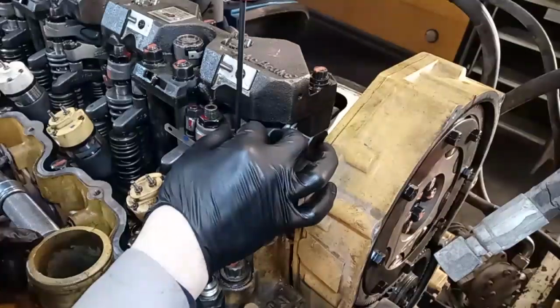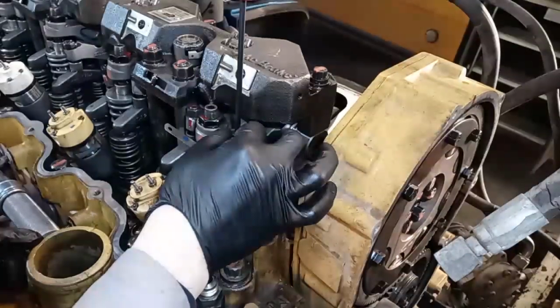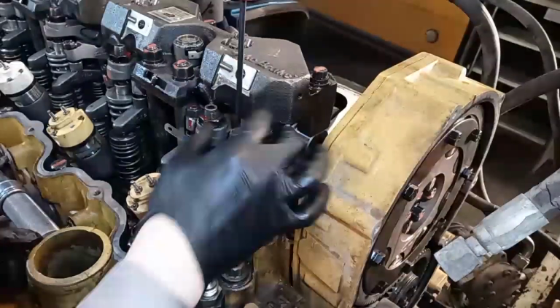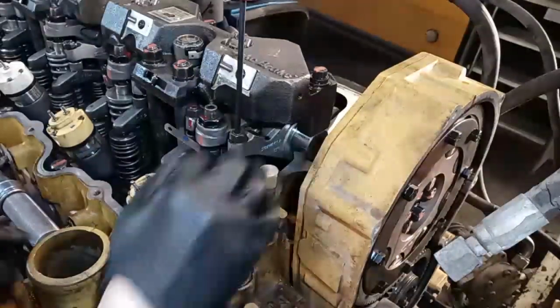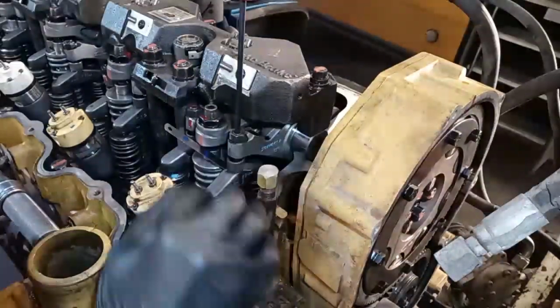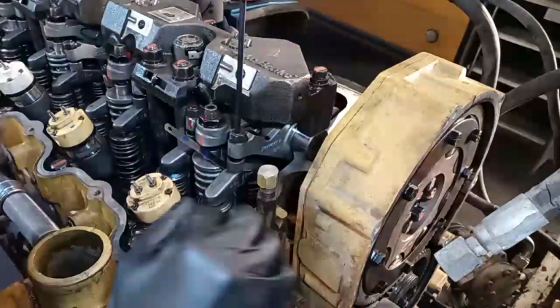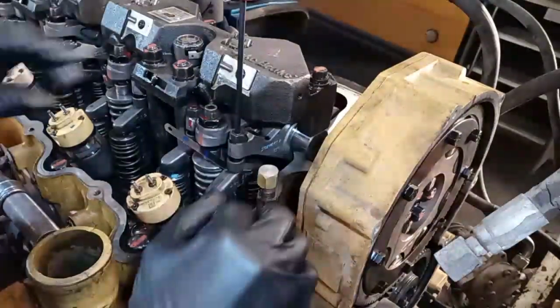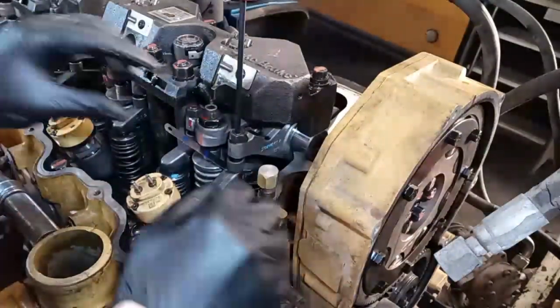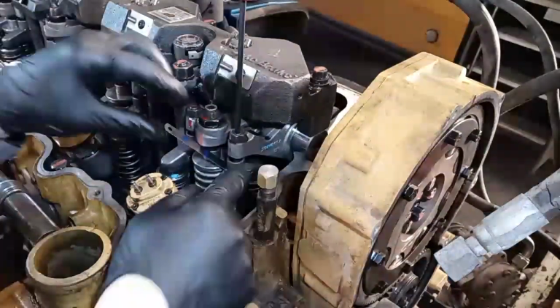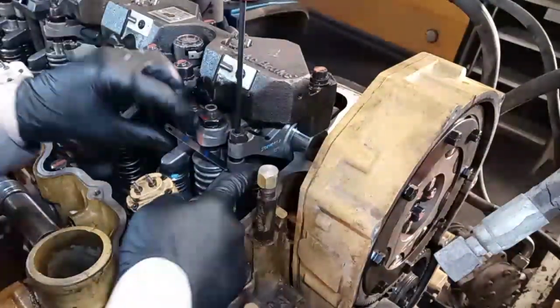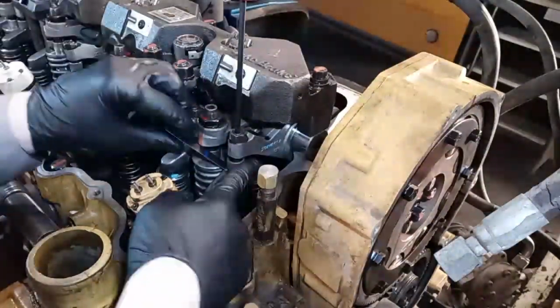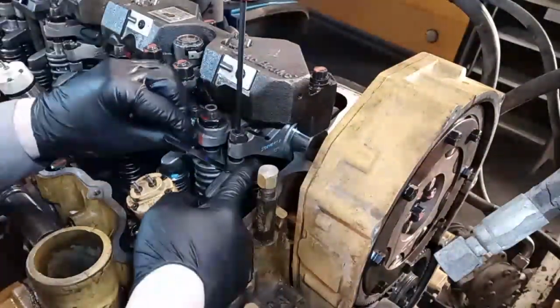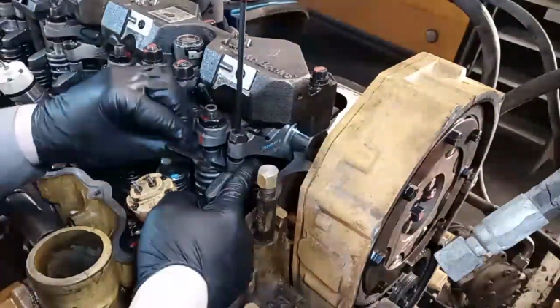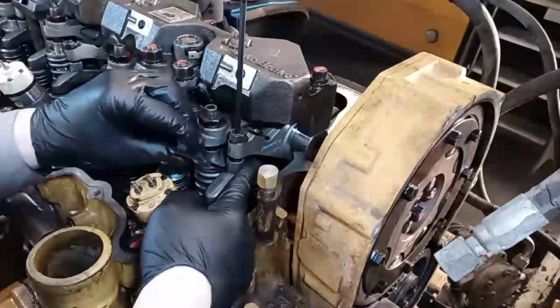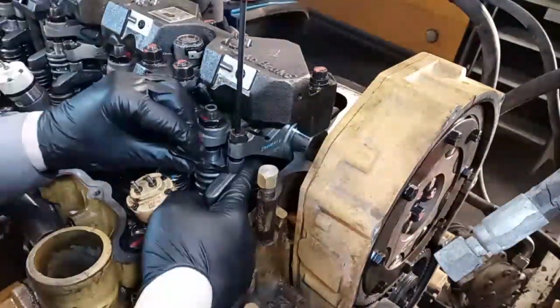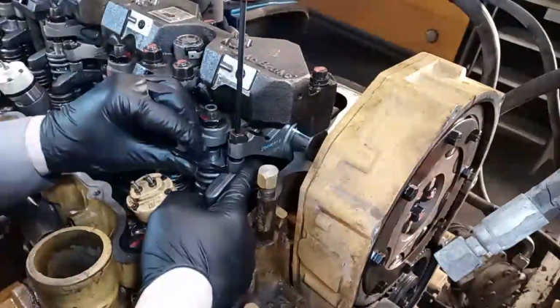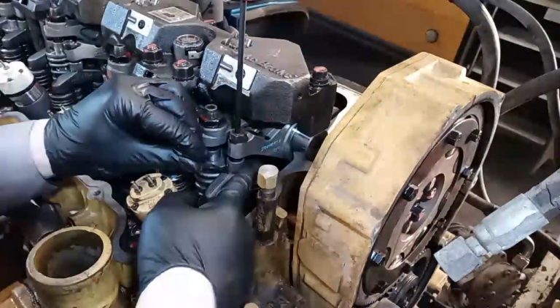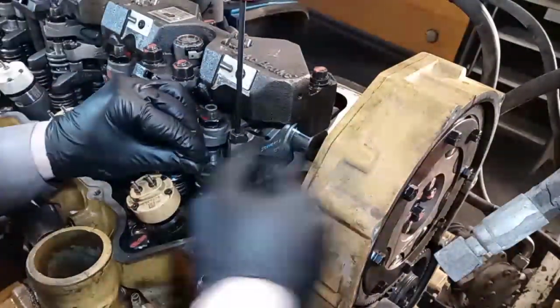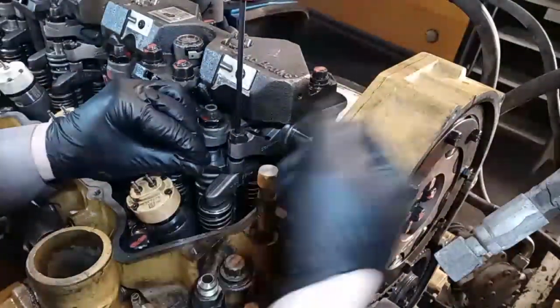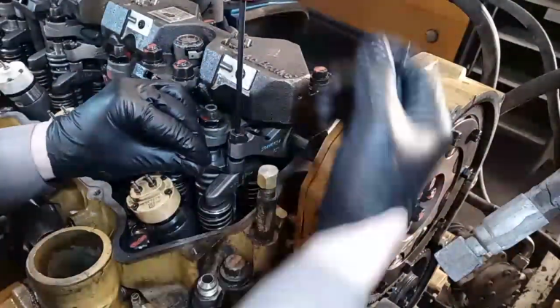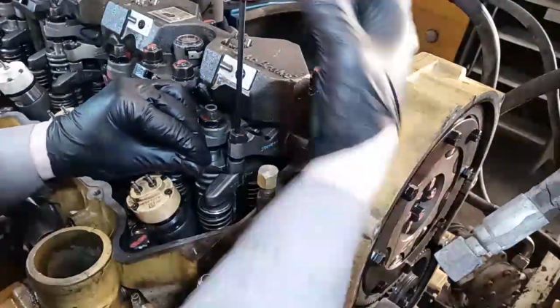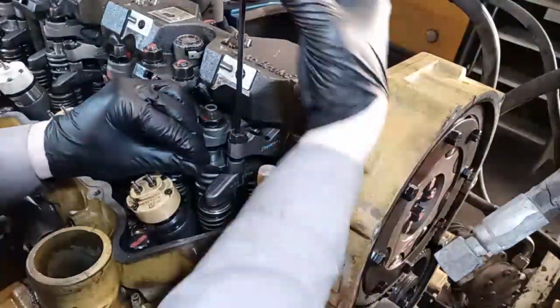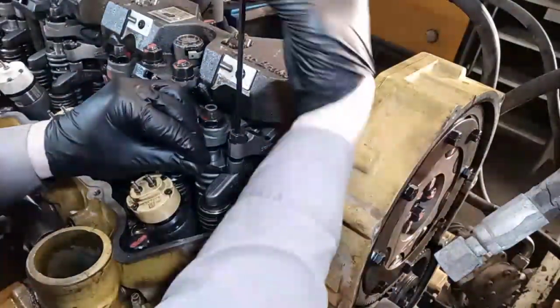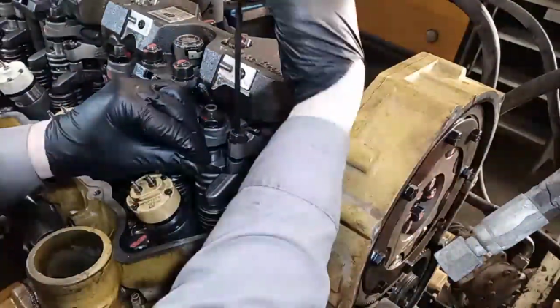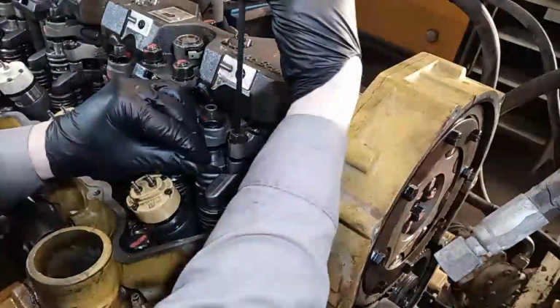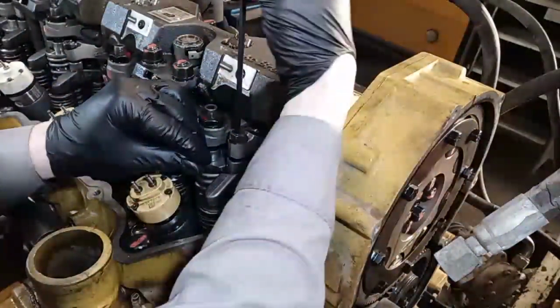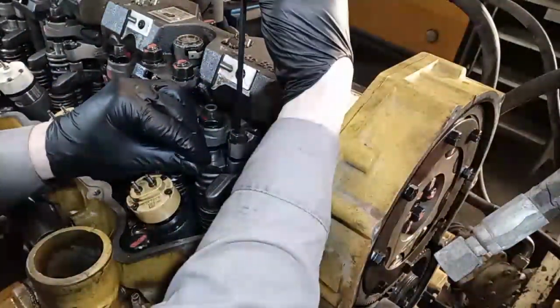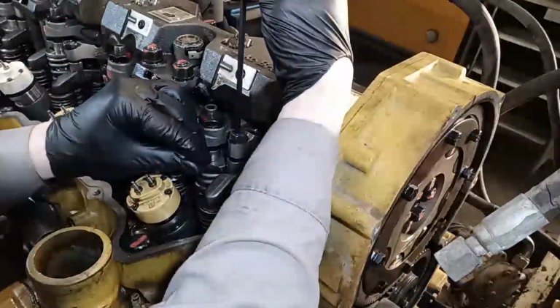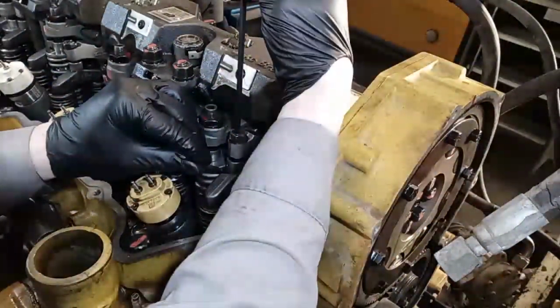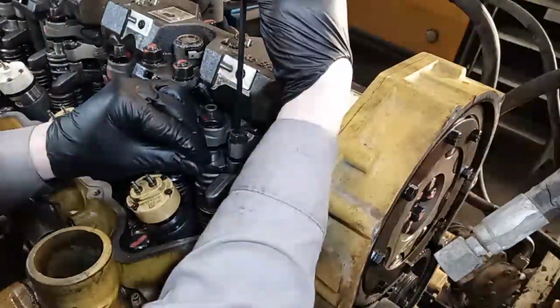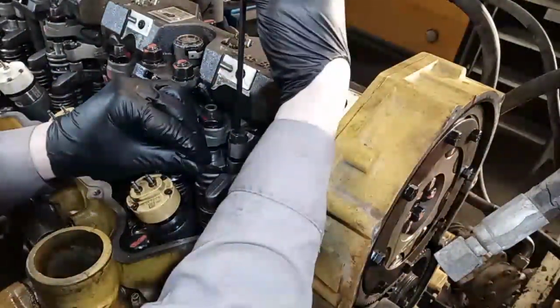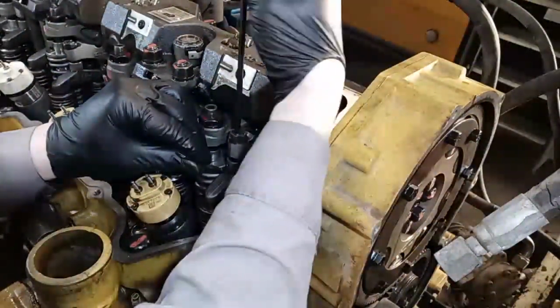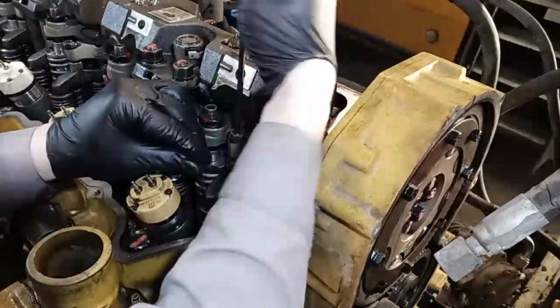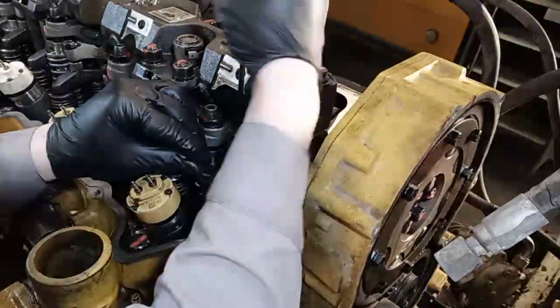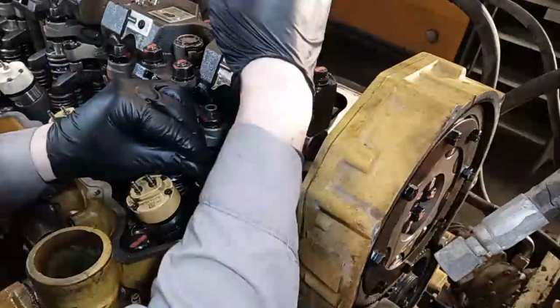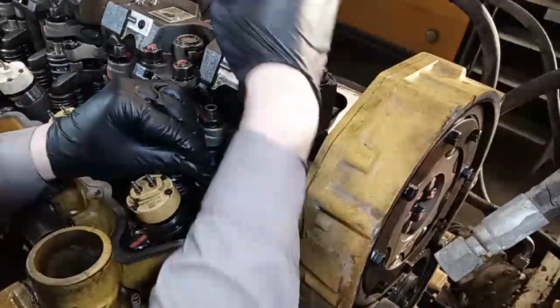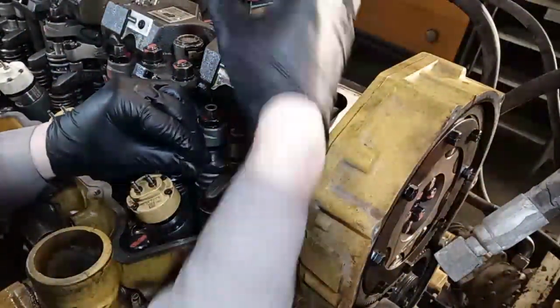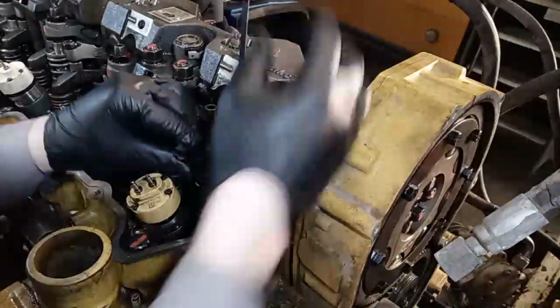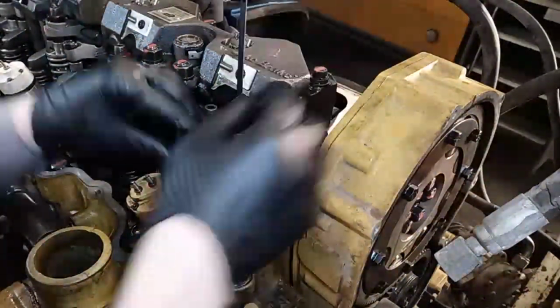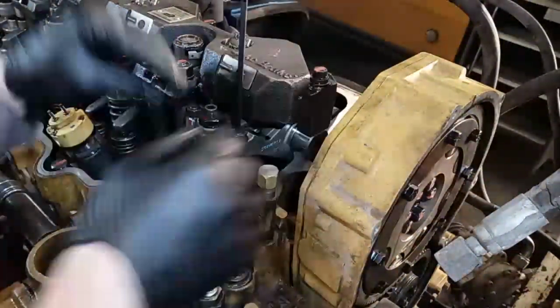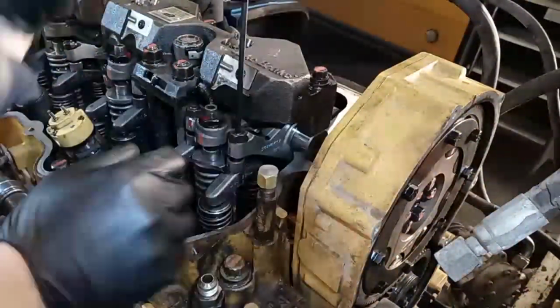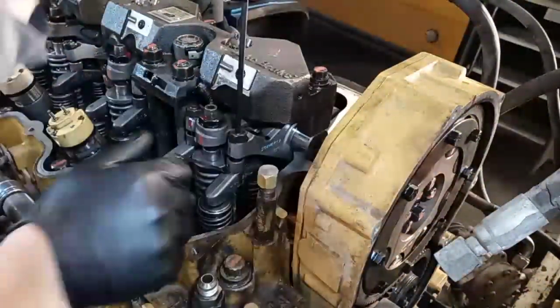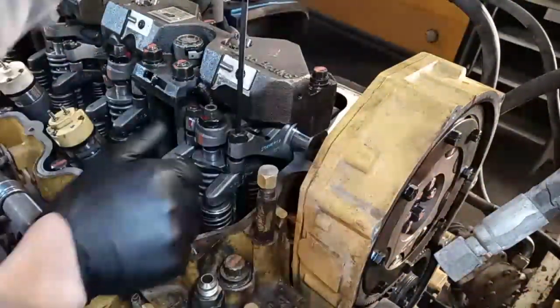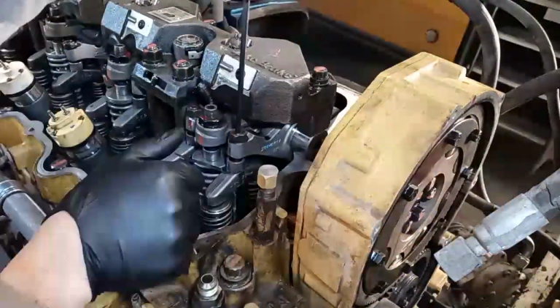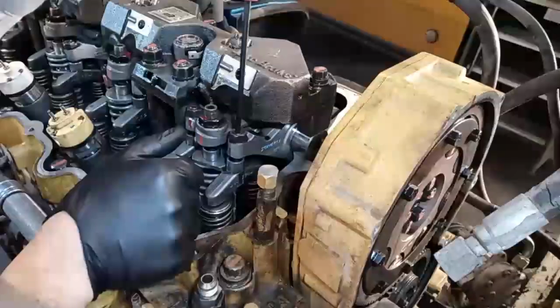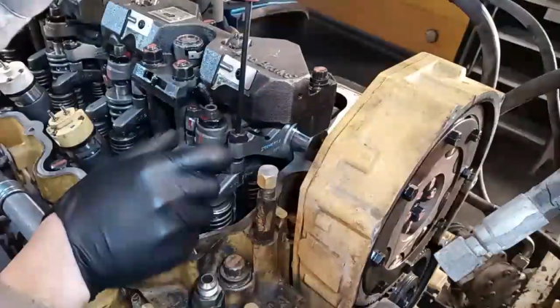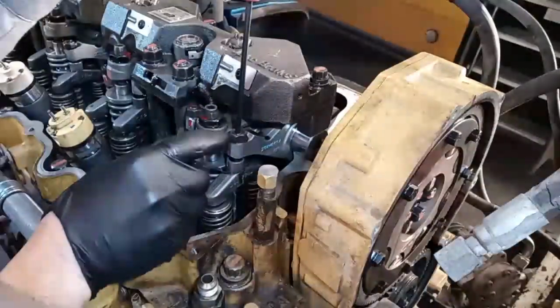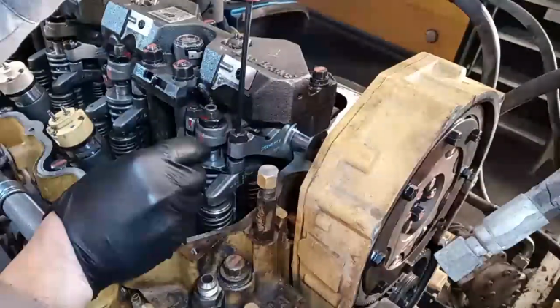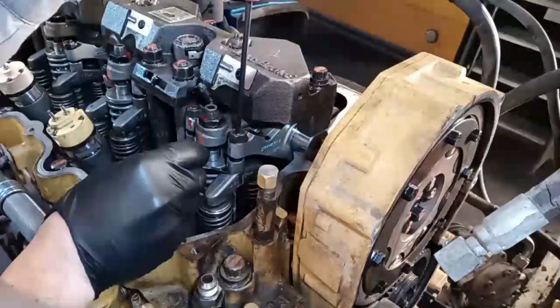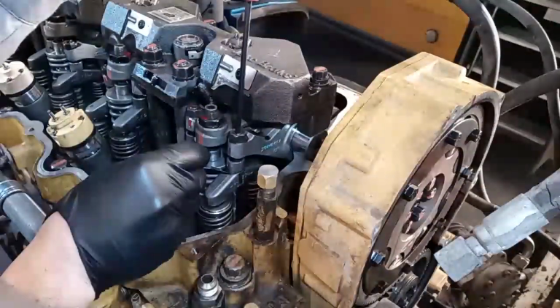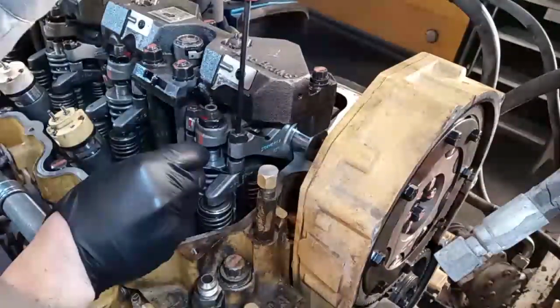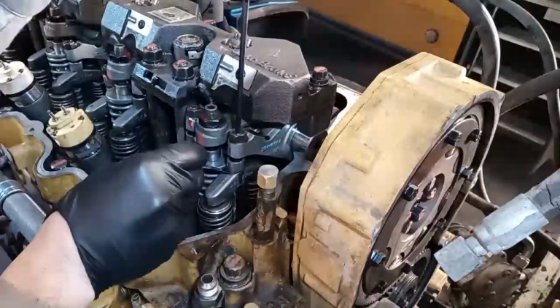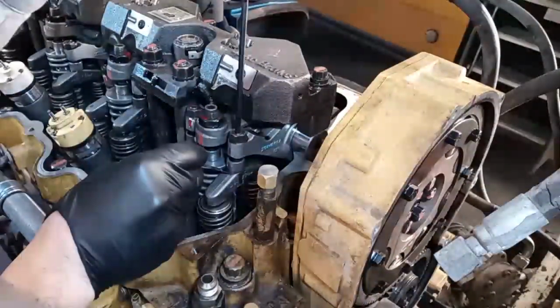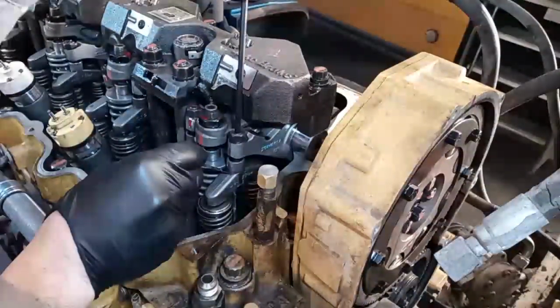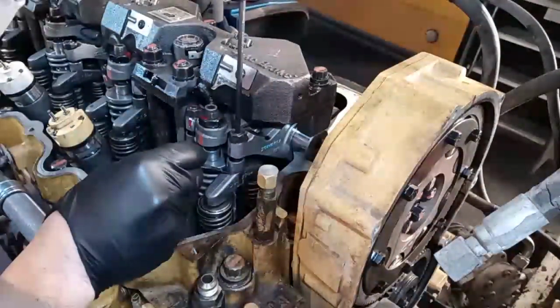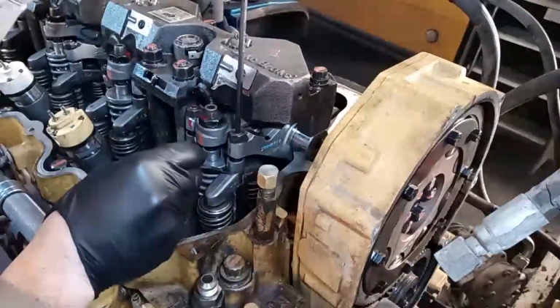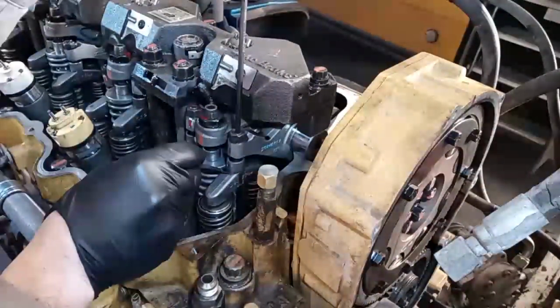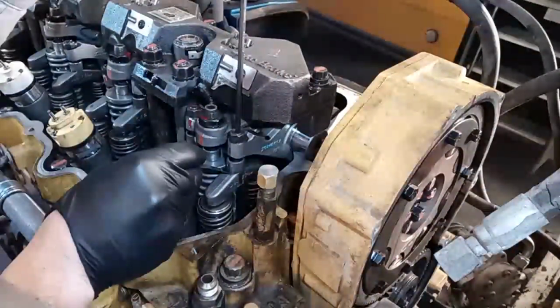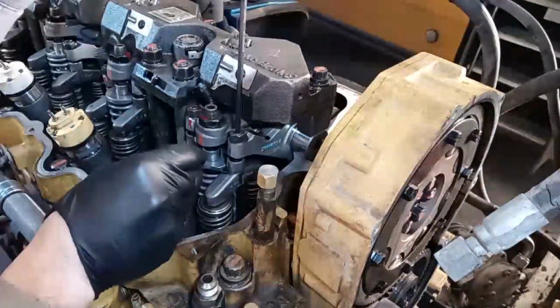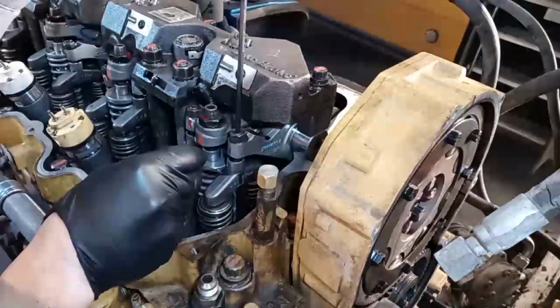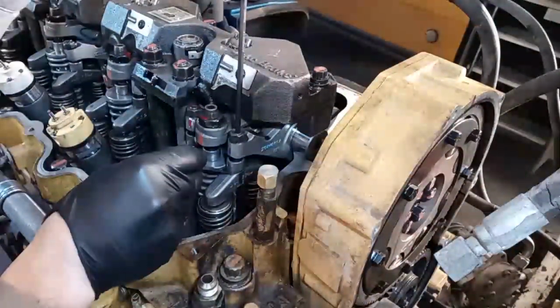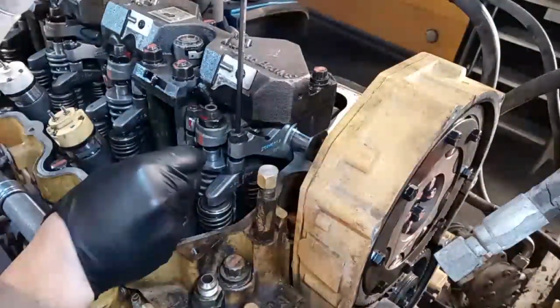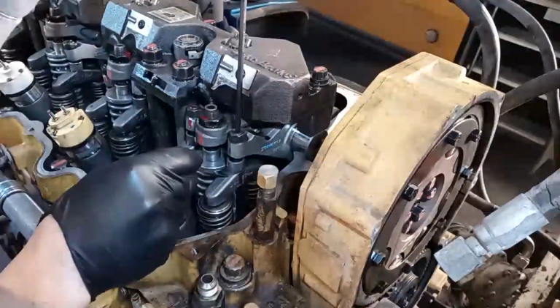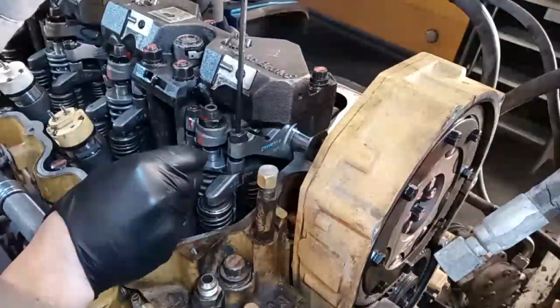In this video we're going to be showing you how to do a nearly perfect valve adjustment for your diesel engine, and also a destruction of the week.